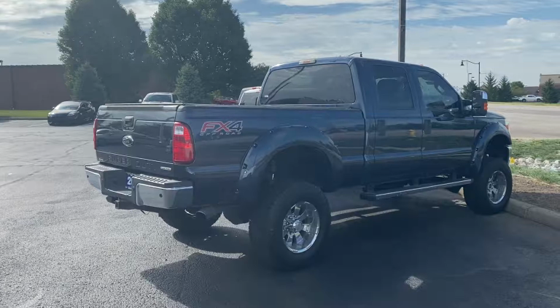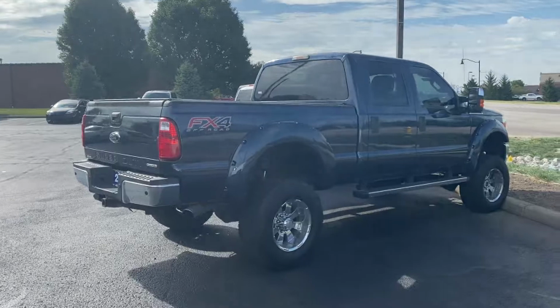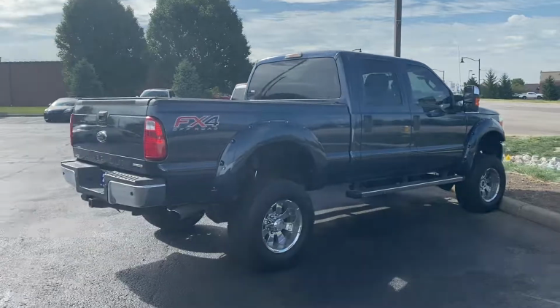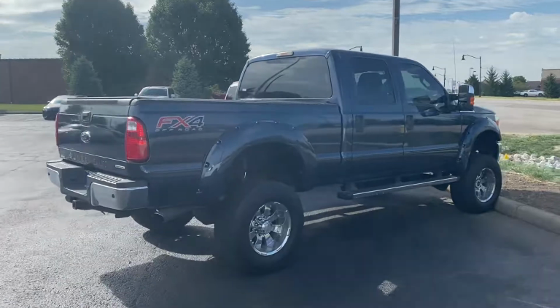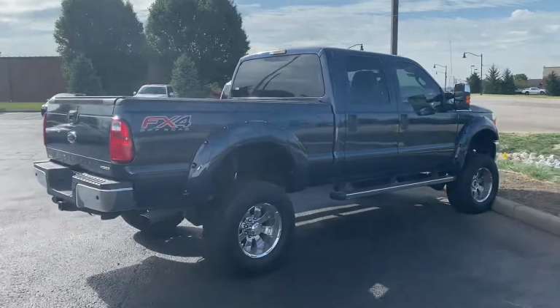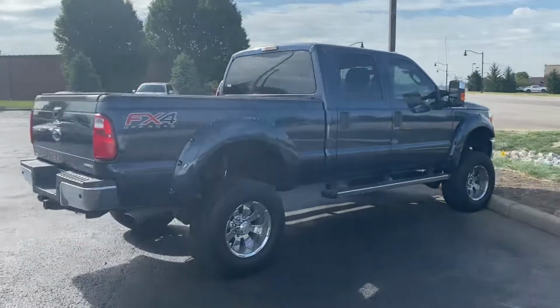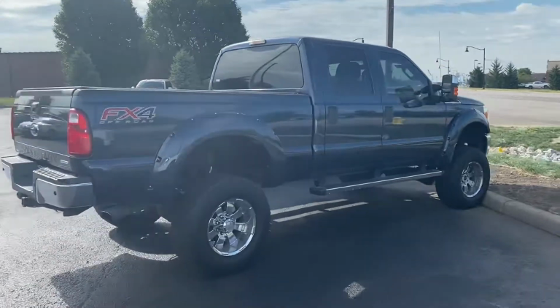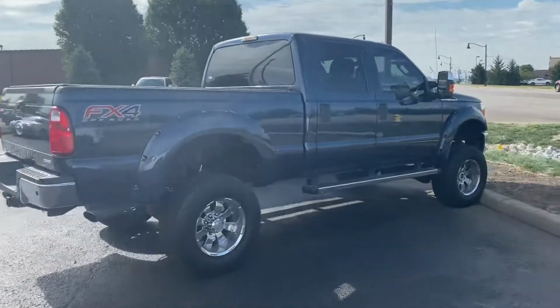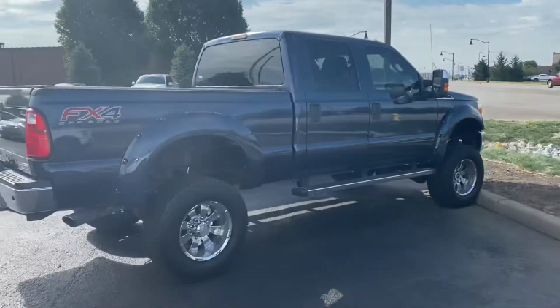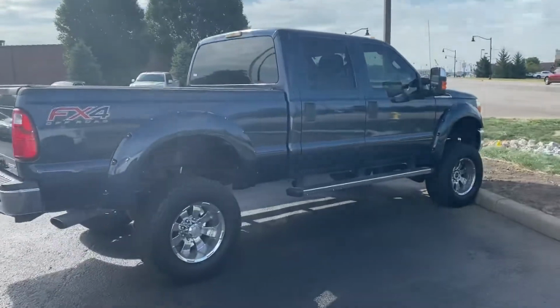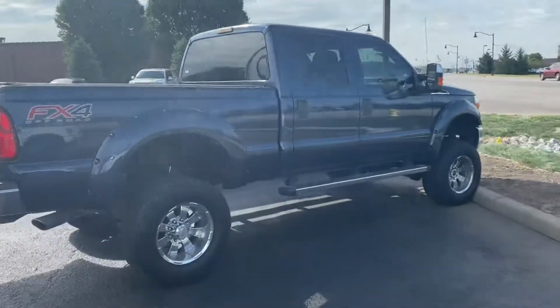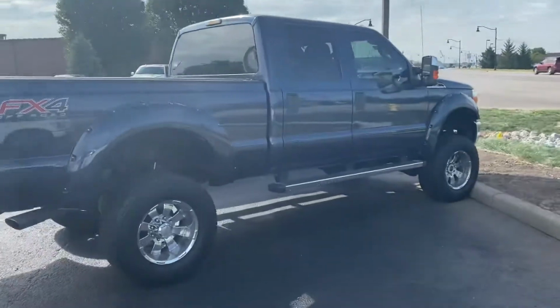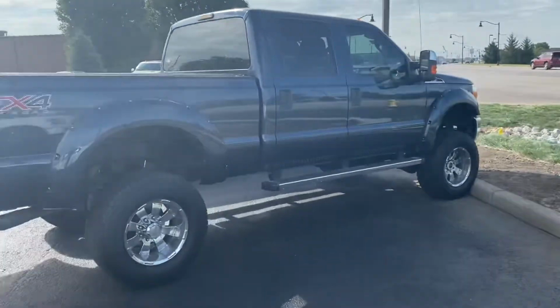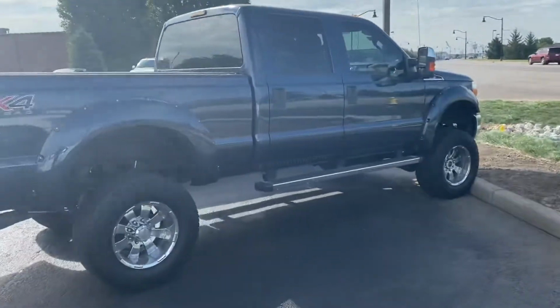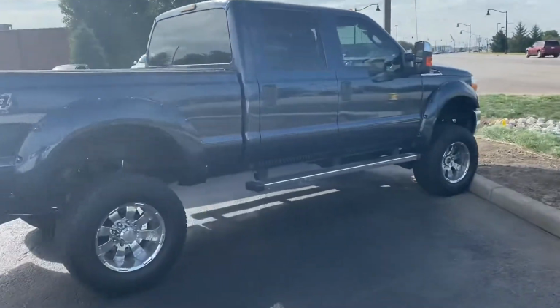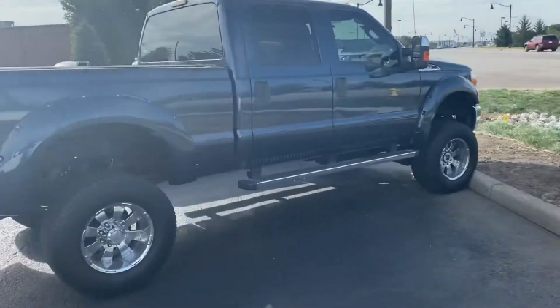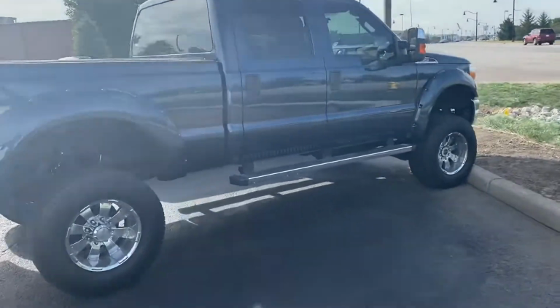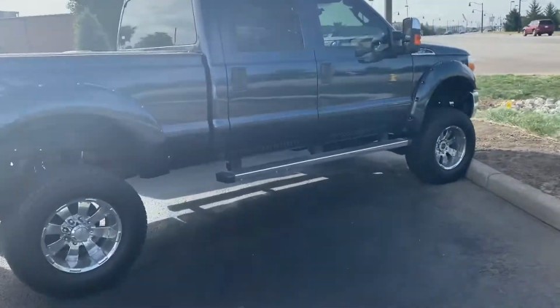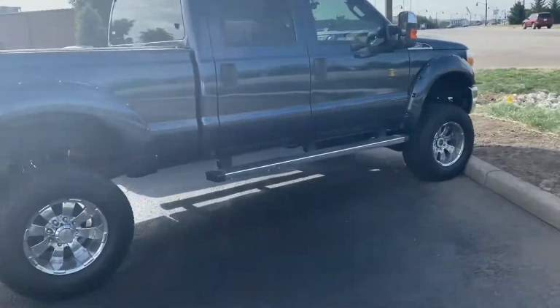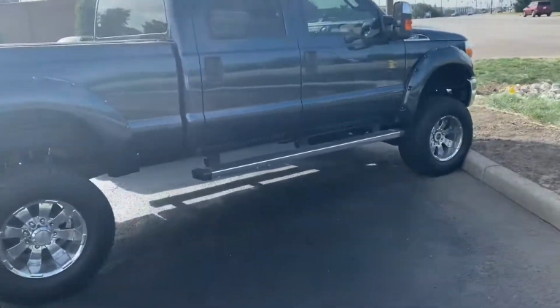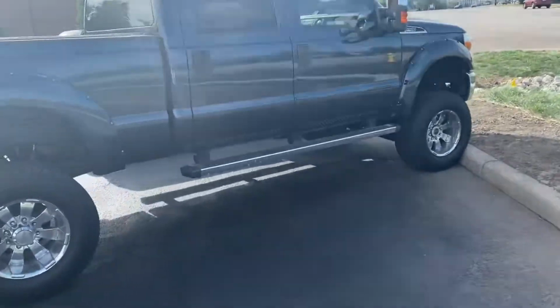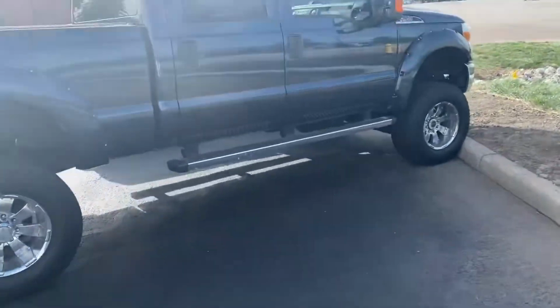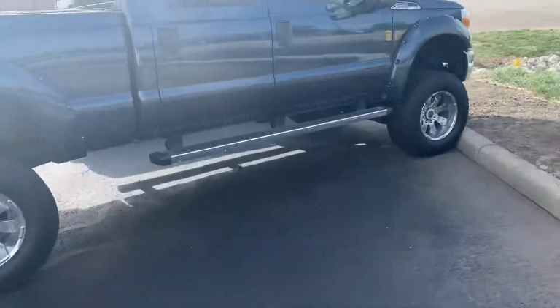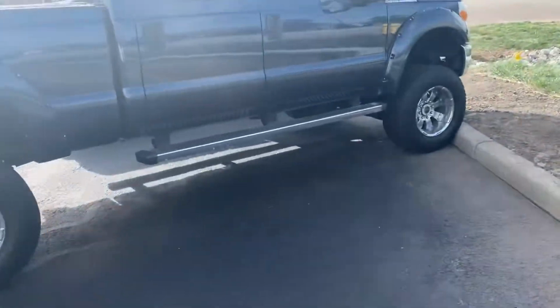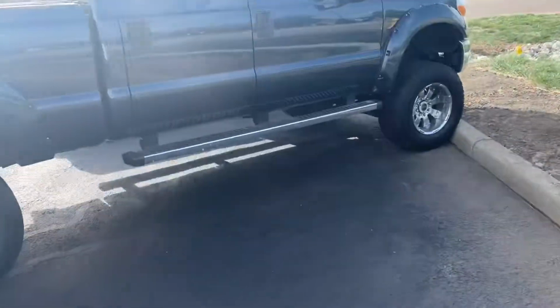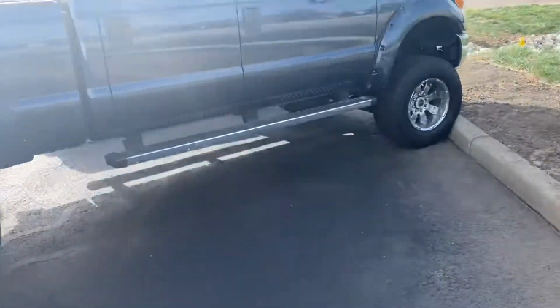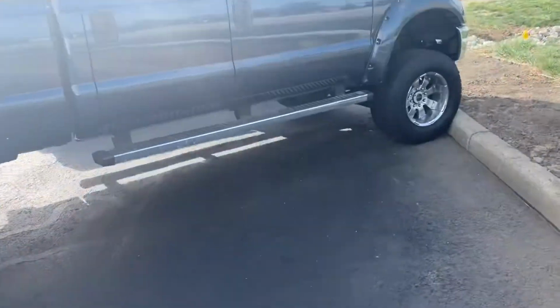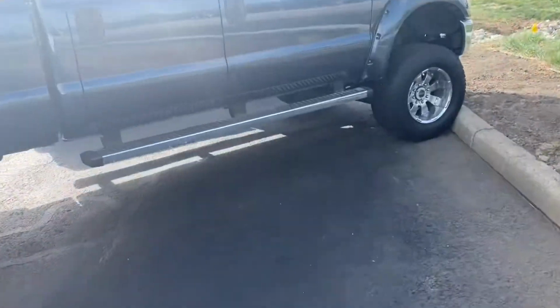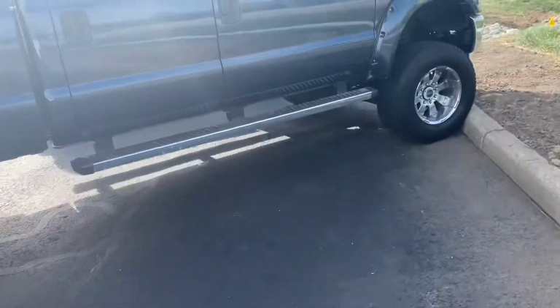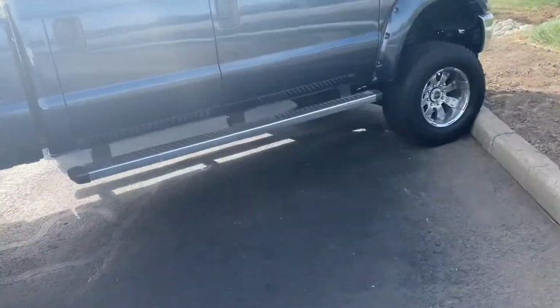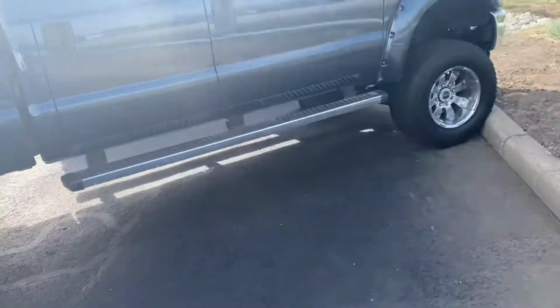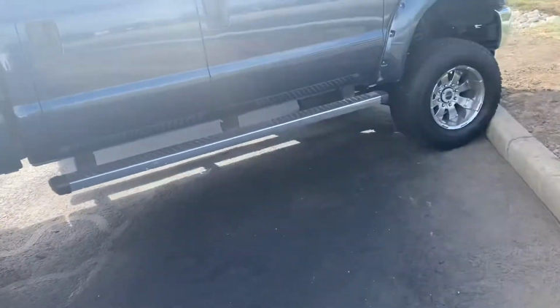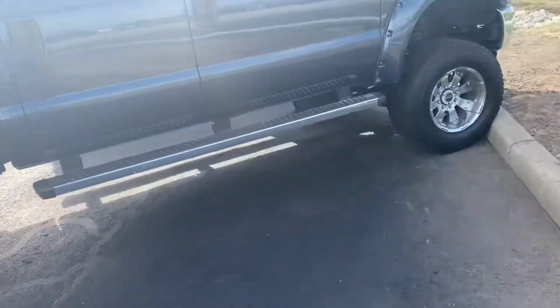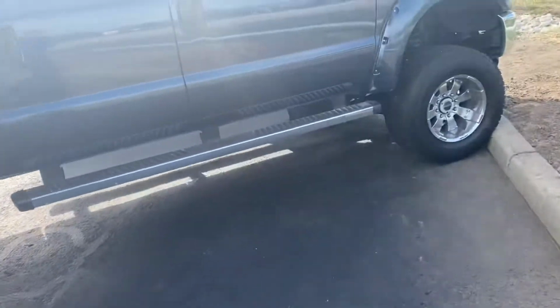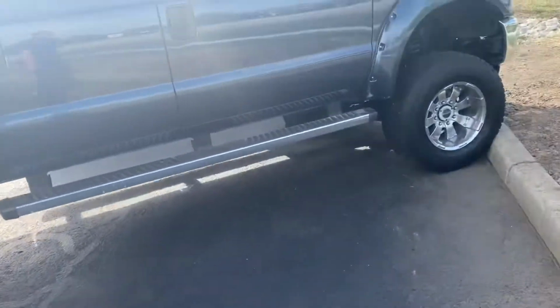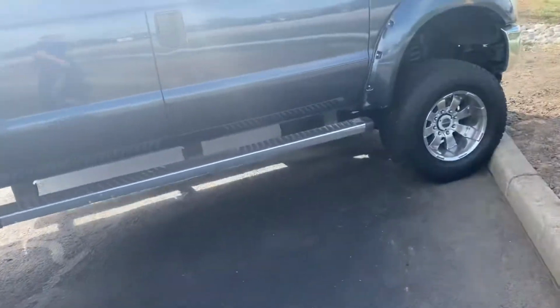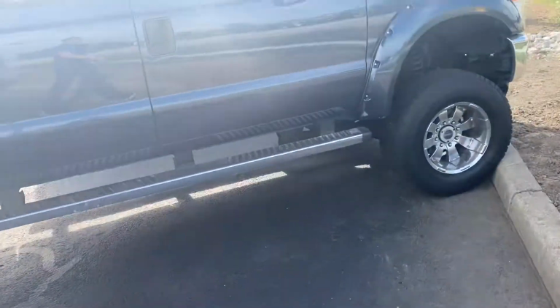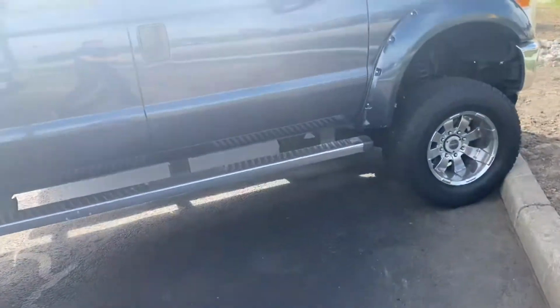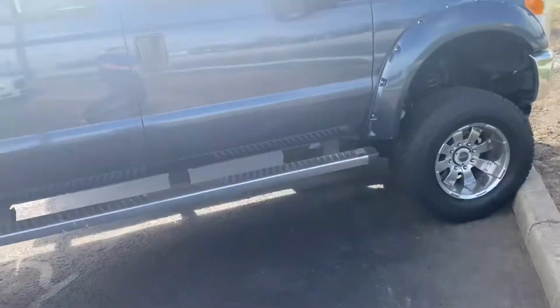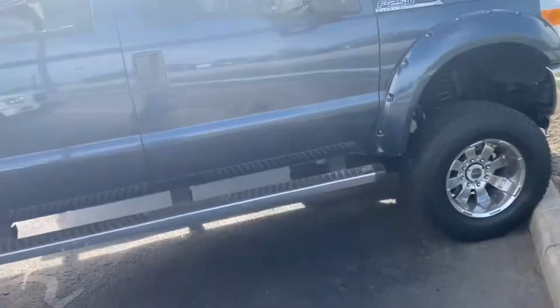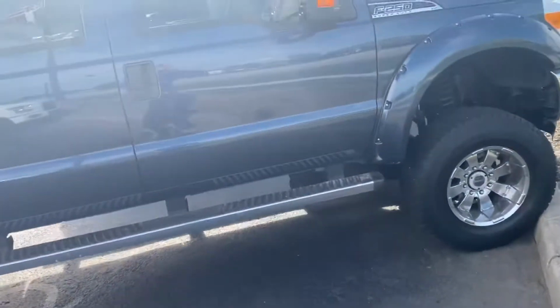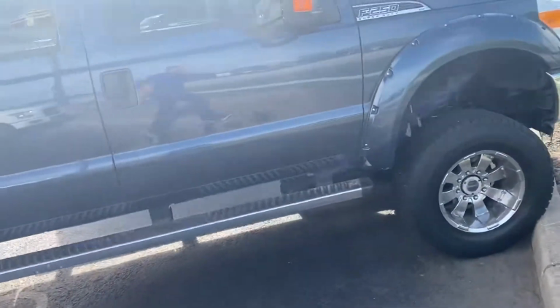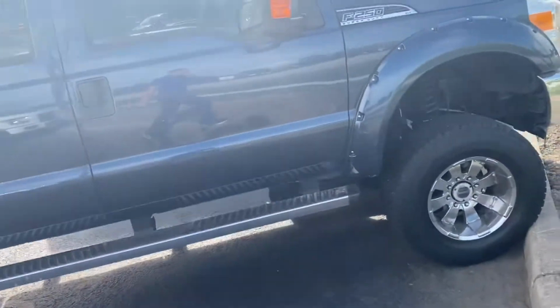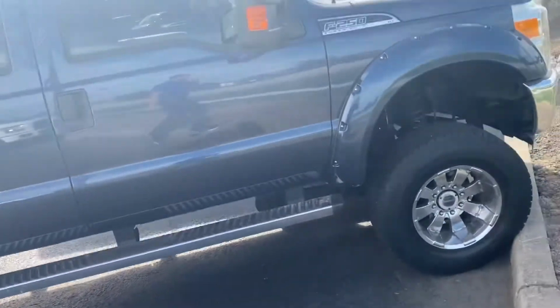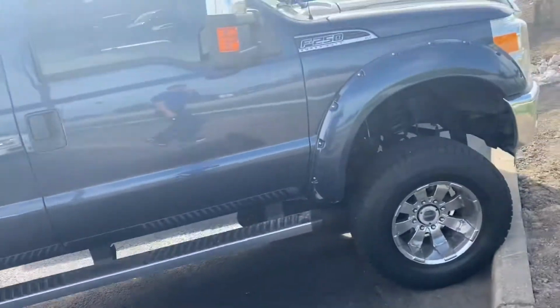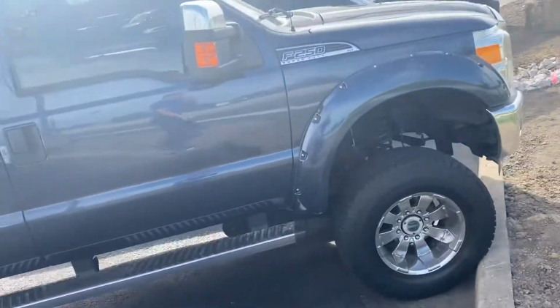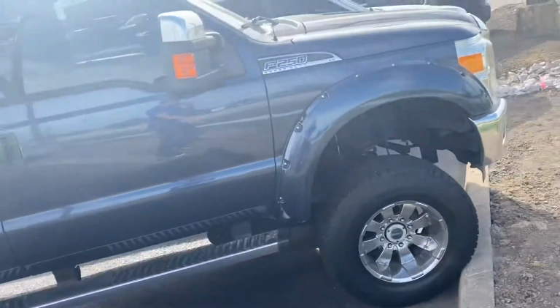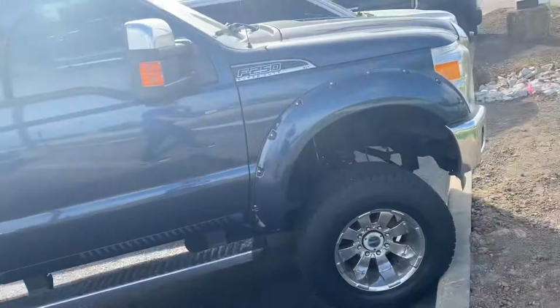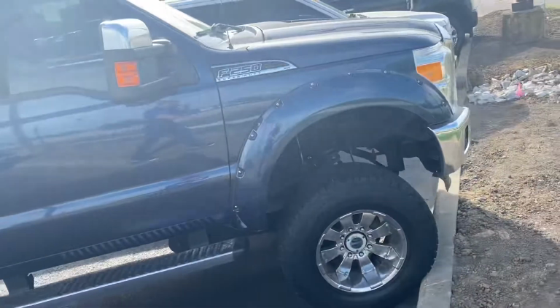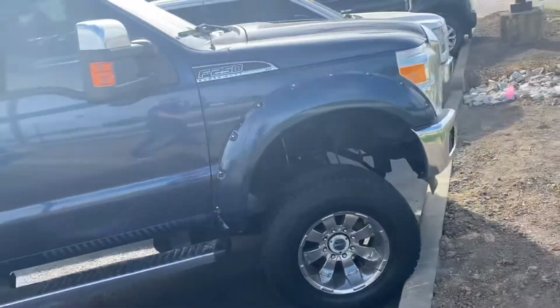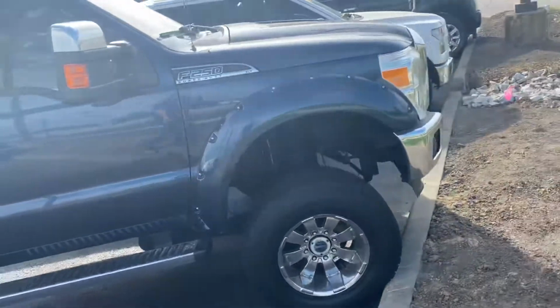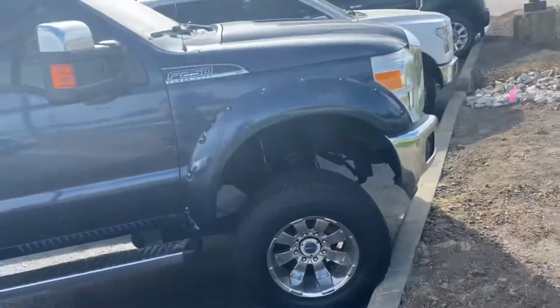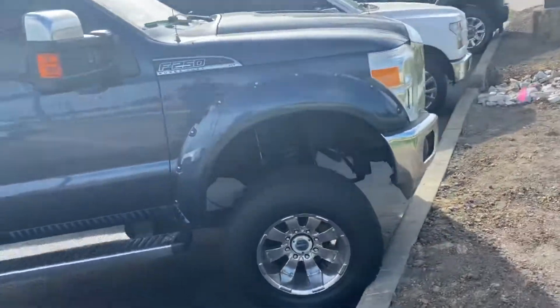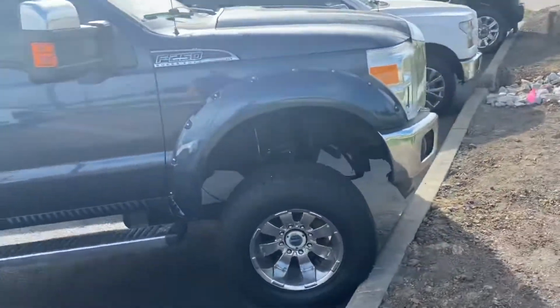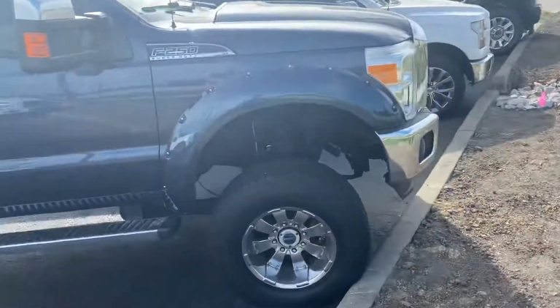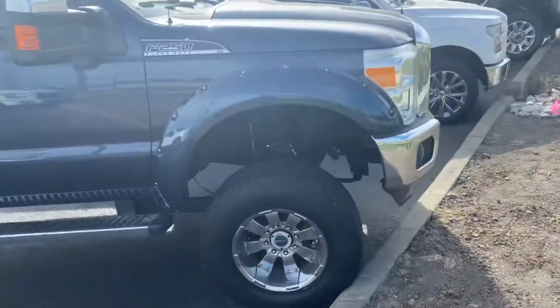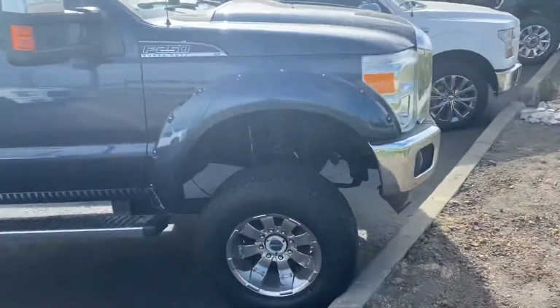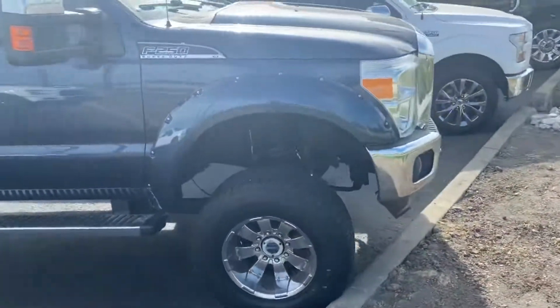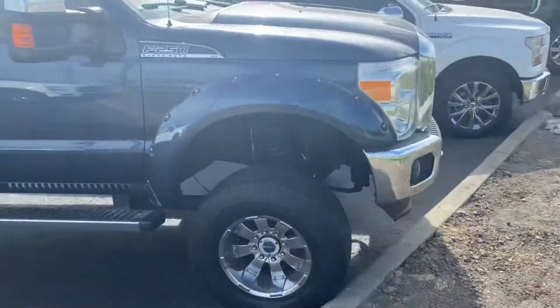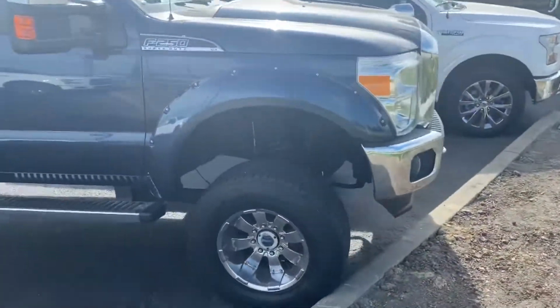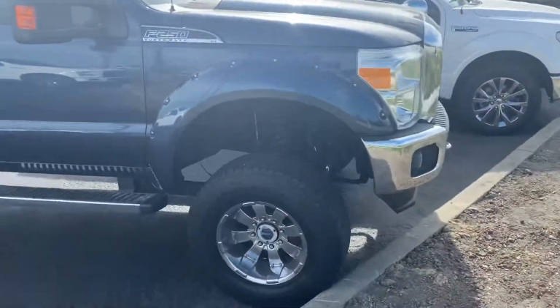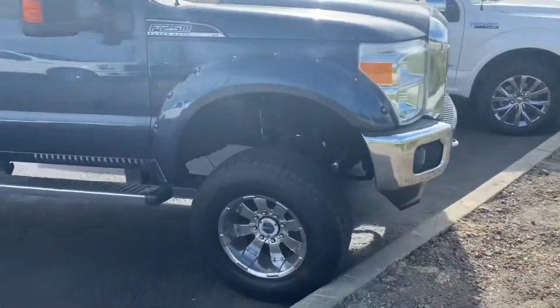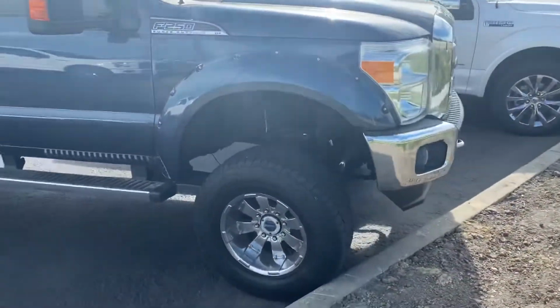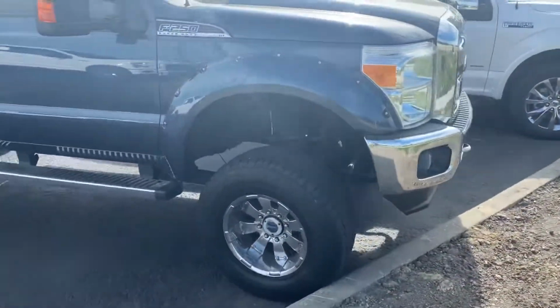Welcome to Billis's Ford. This is Mitchell Dotson. I'm wanting you to get this video of this F250 Blue.